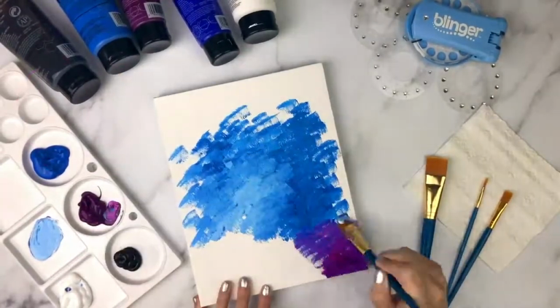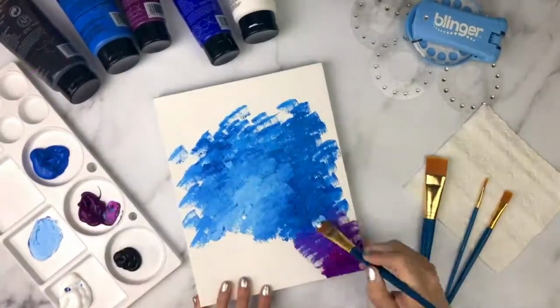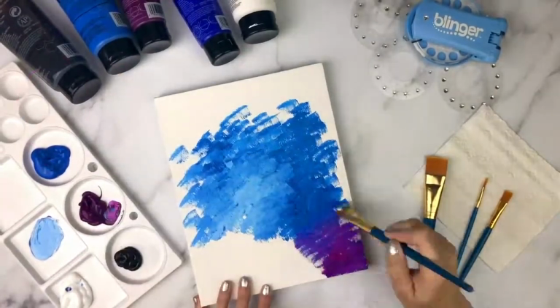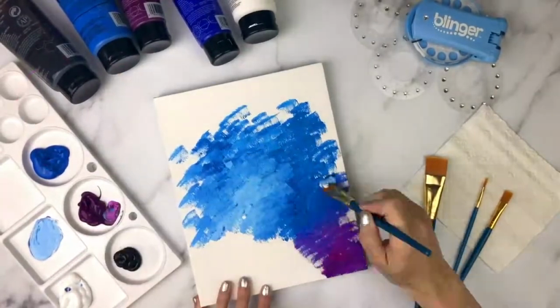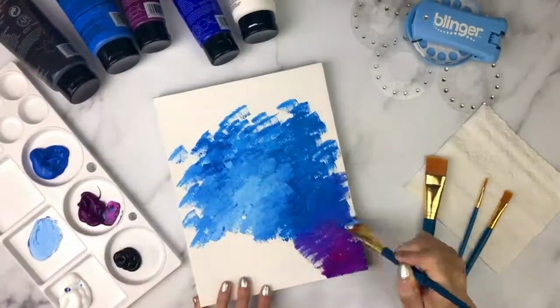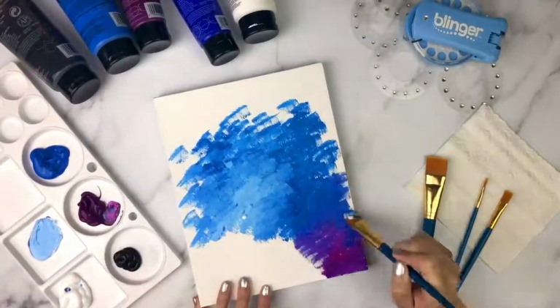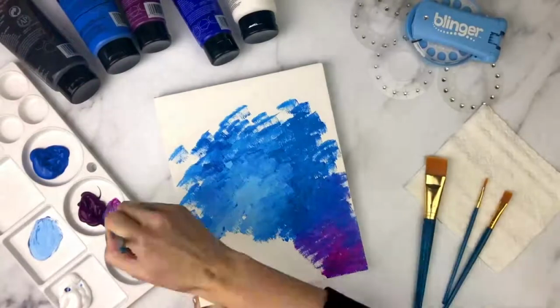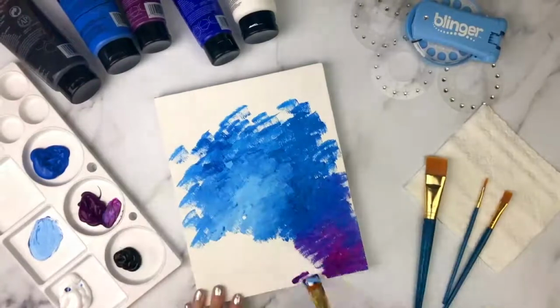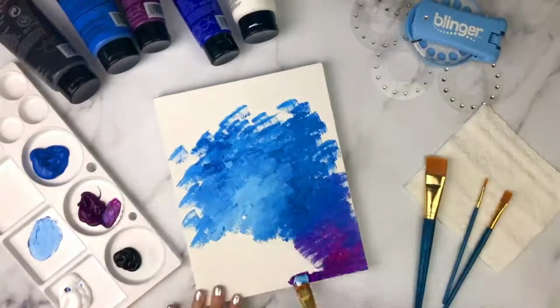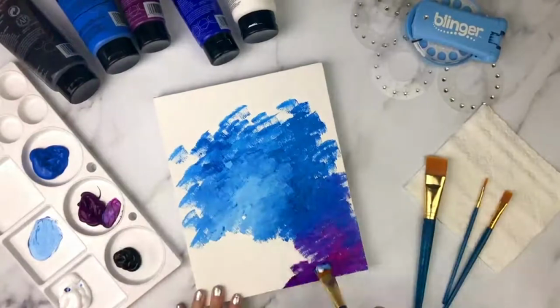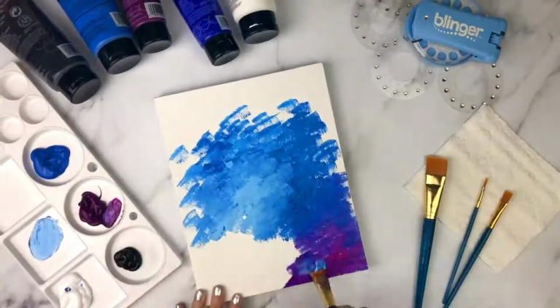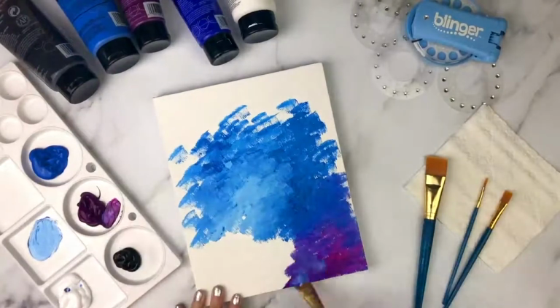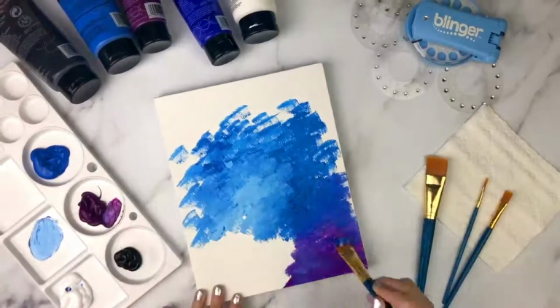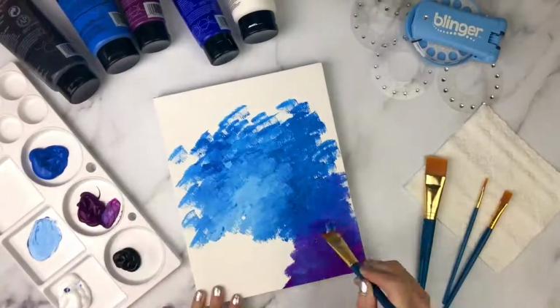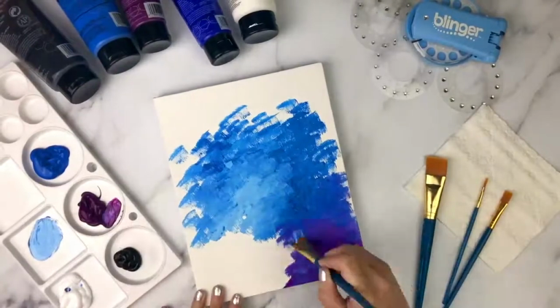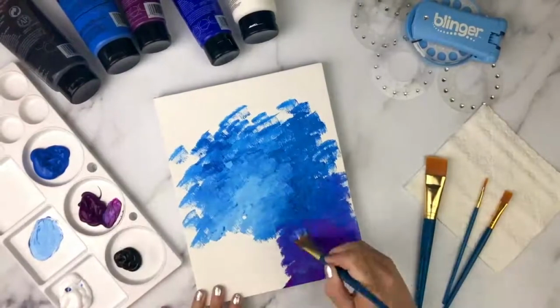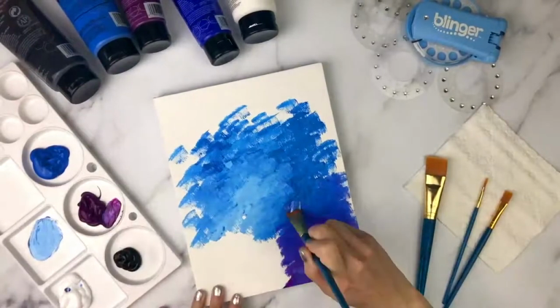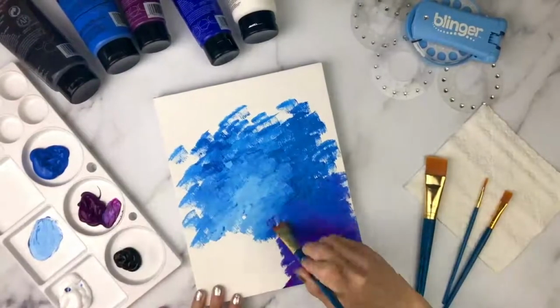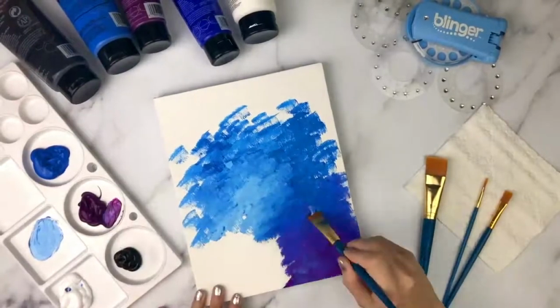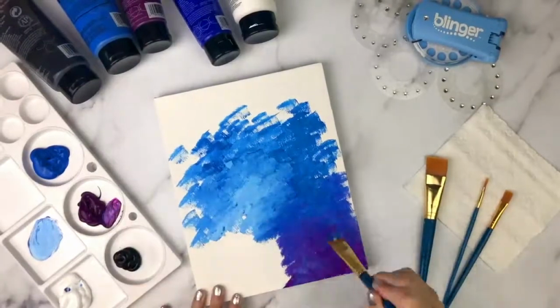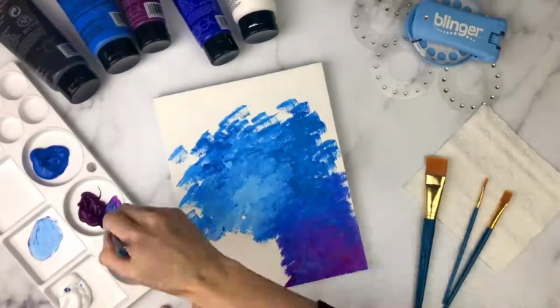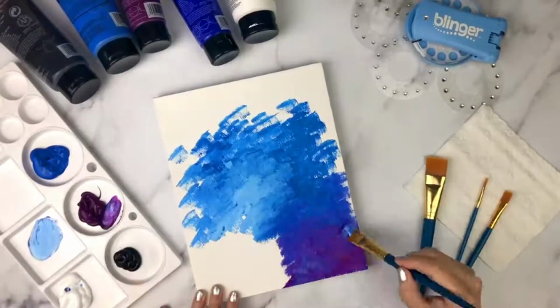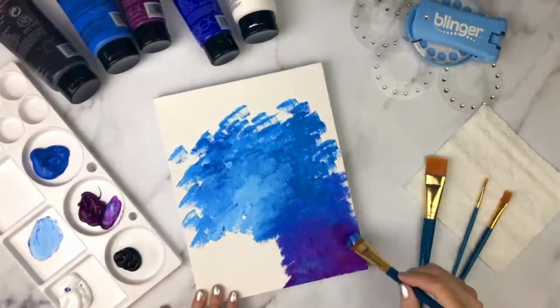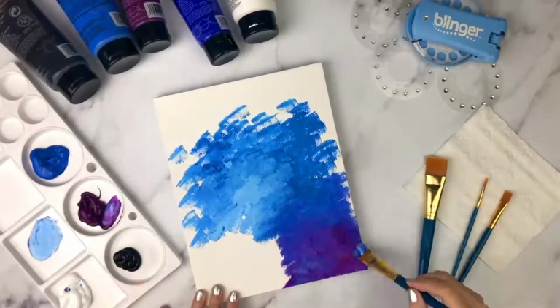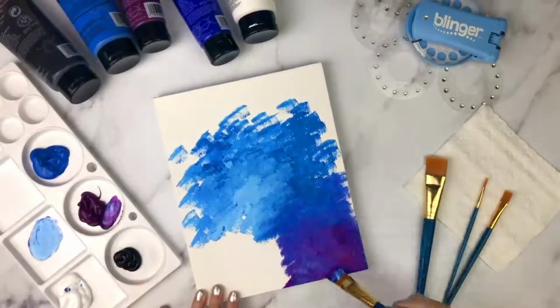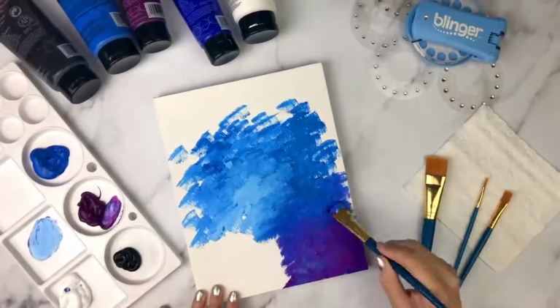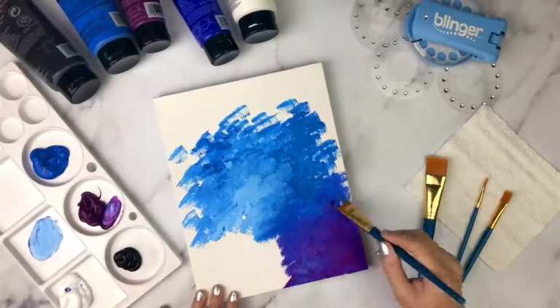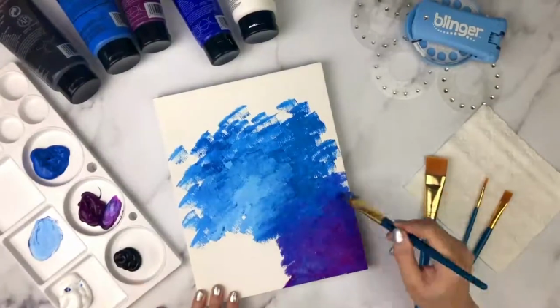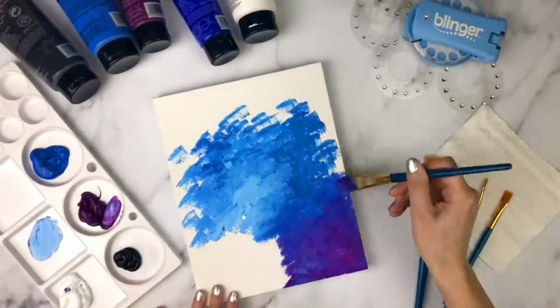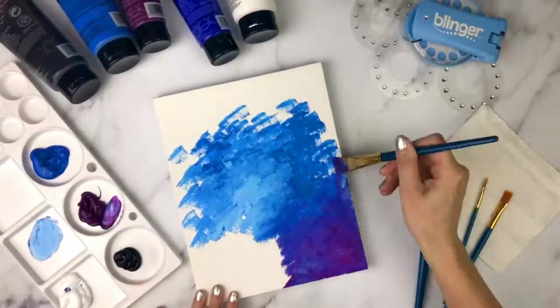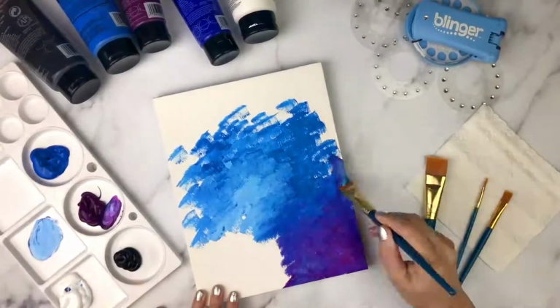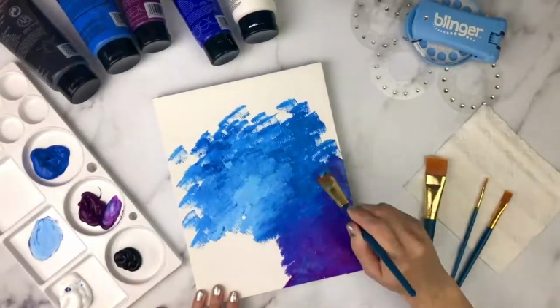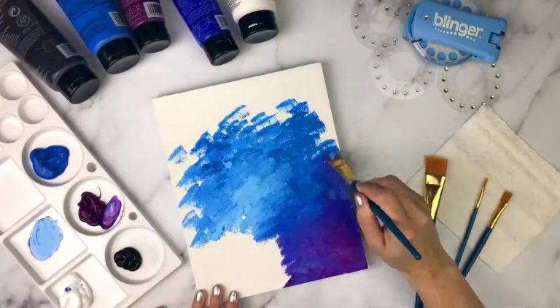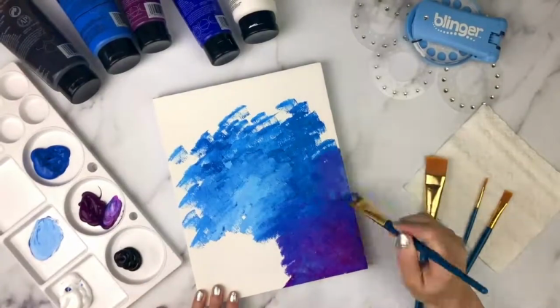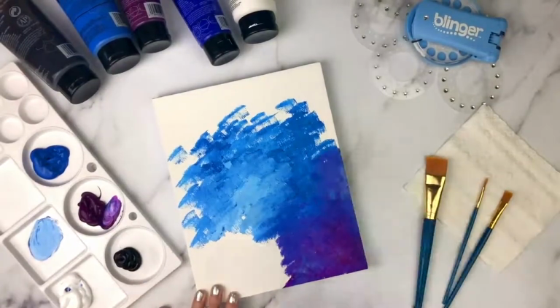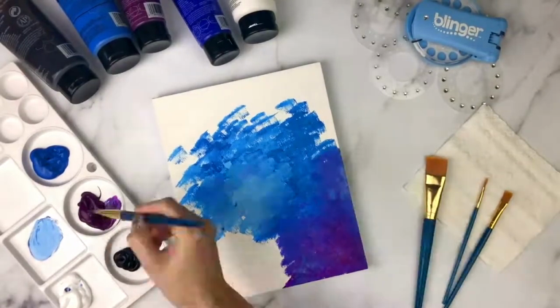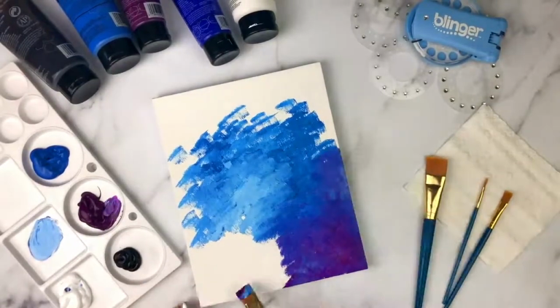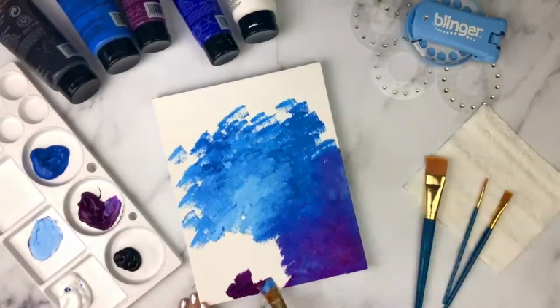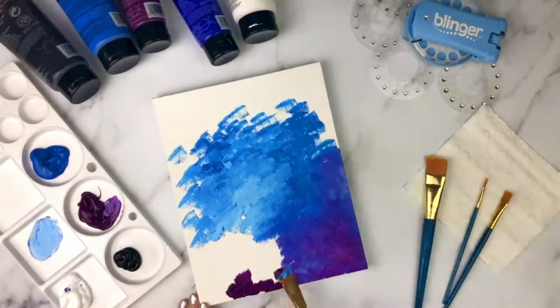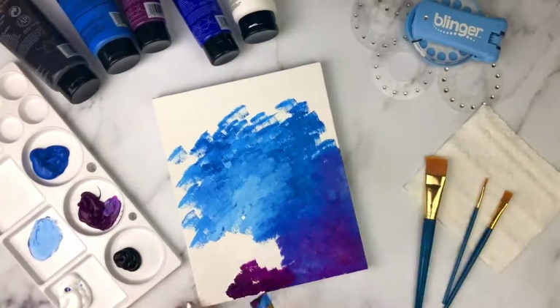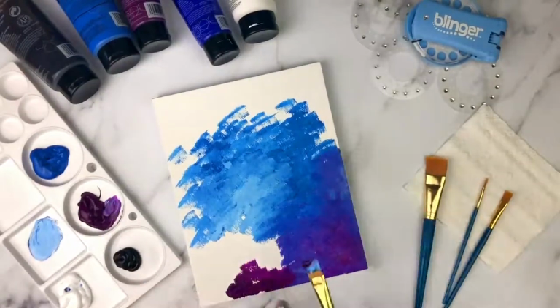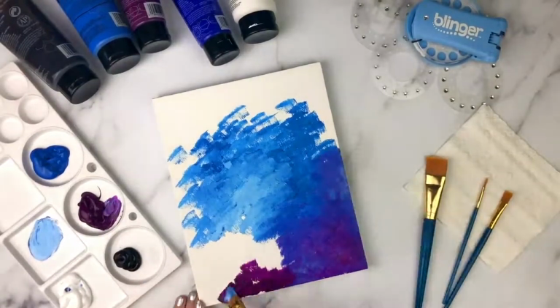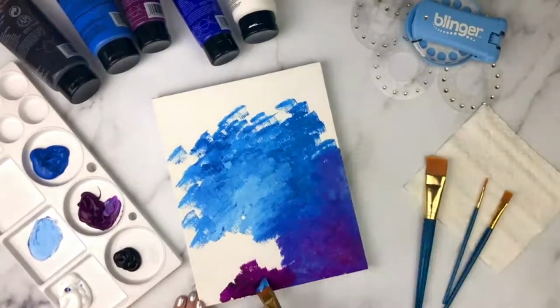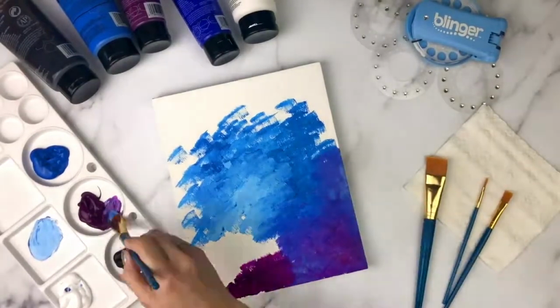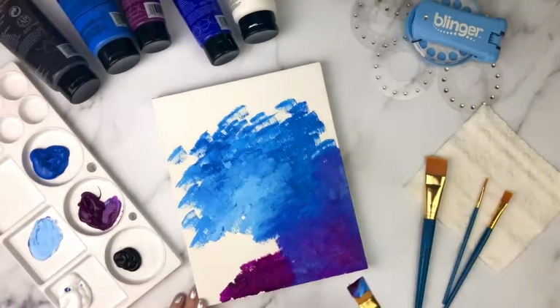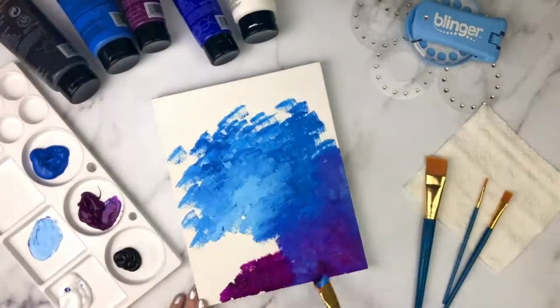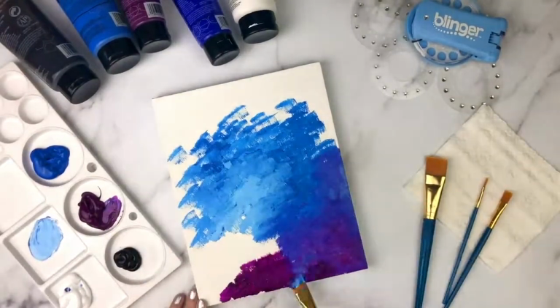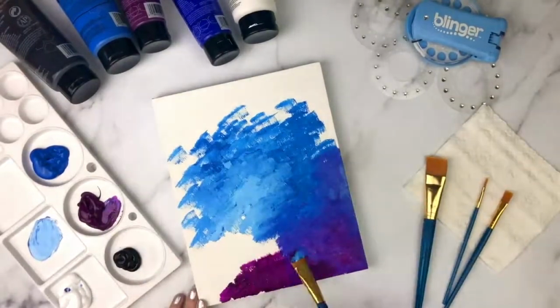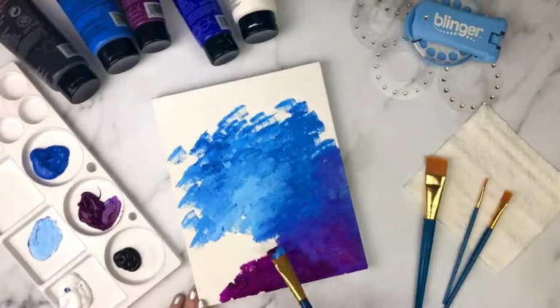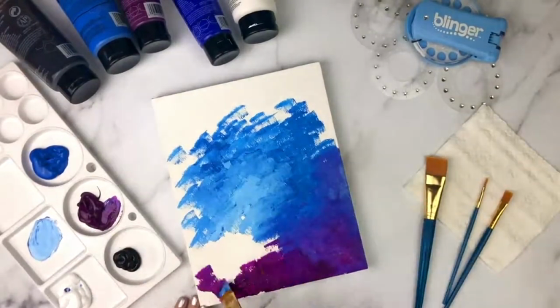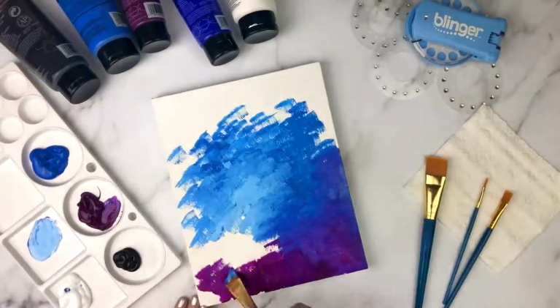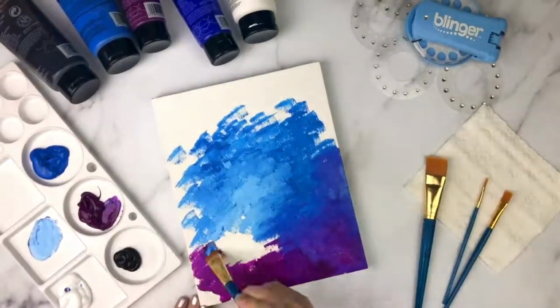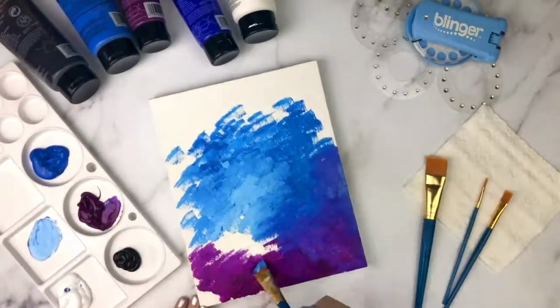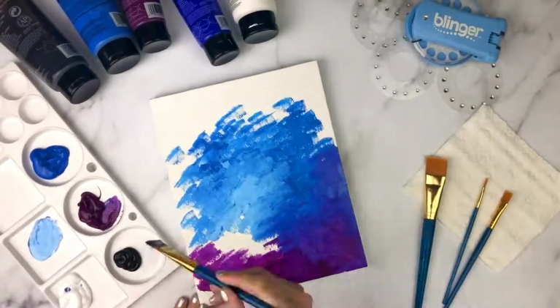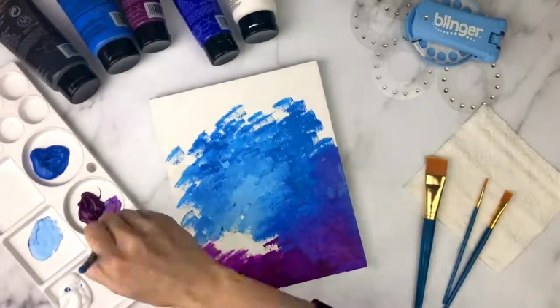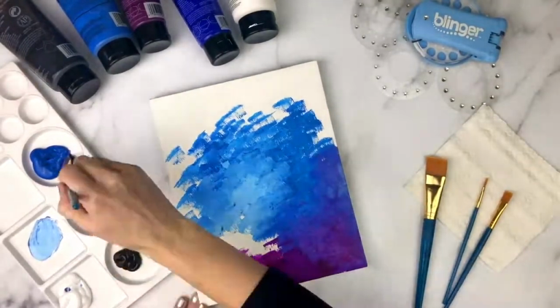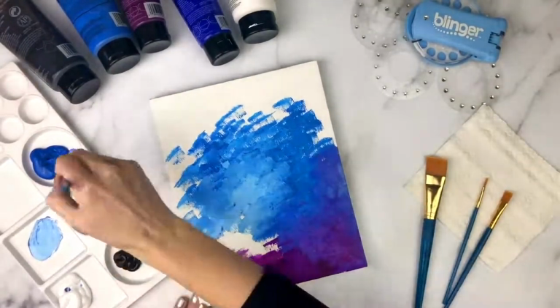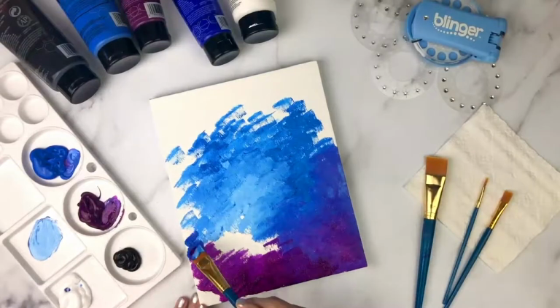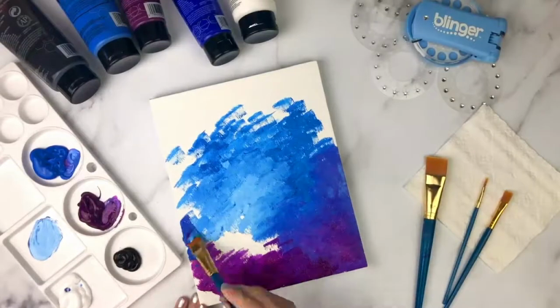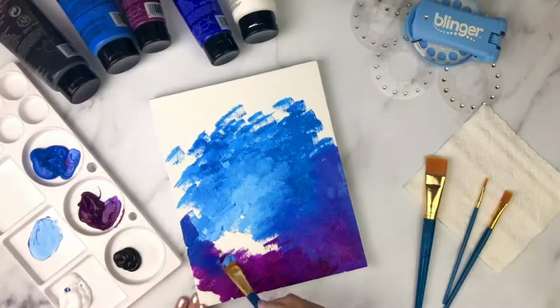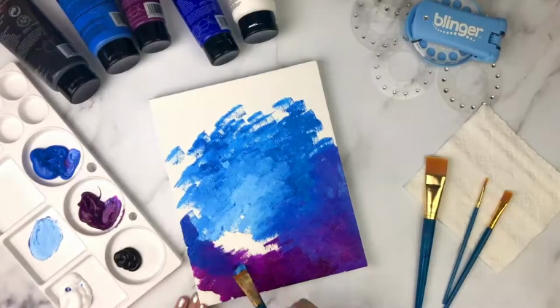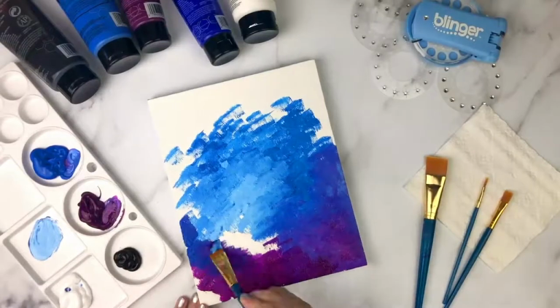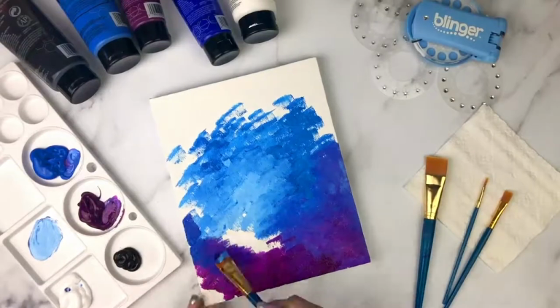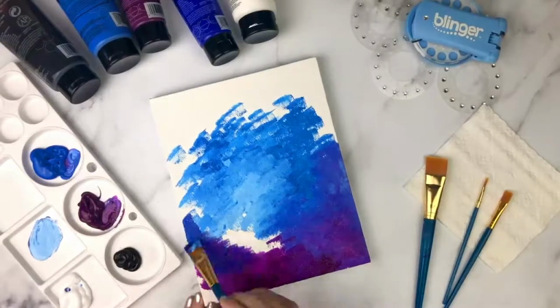Let's do purple on the bottom and work black into the top. Keep tapping the paint around to mix it all together and get some nice gradients.